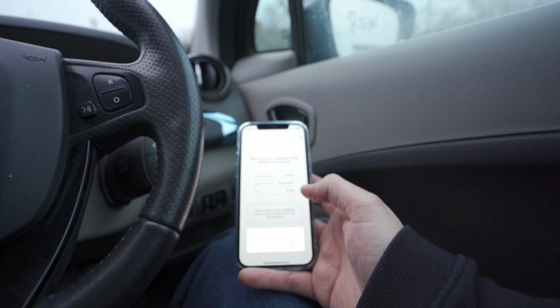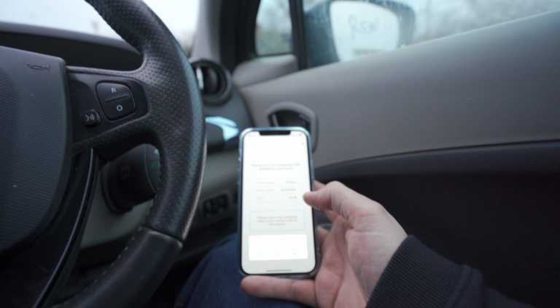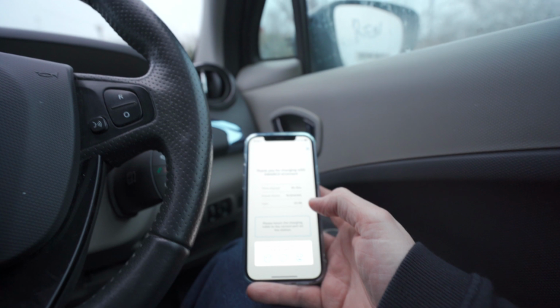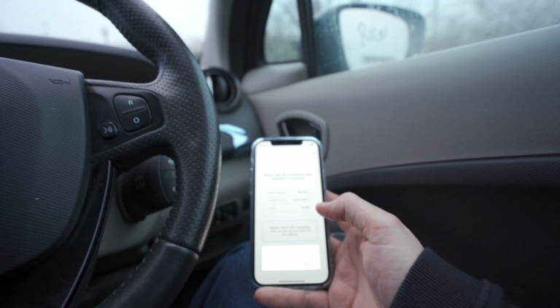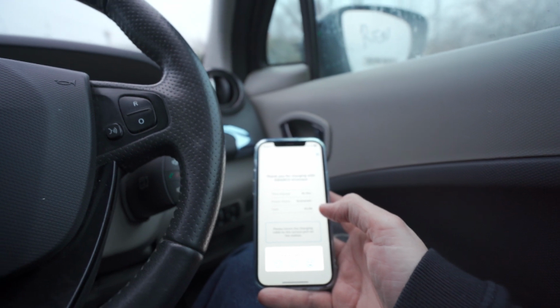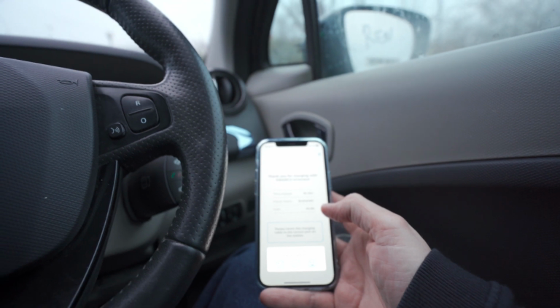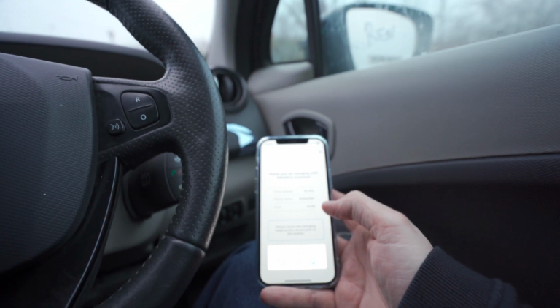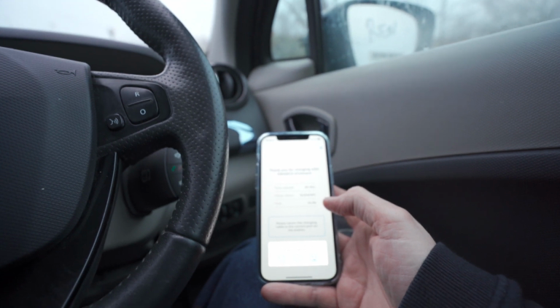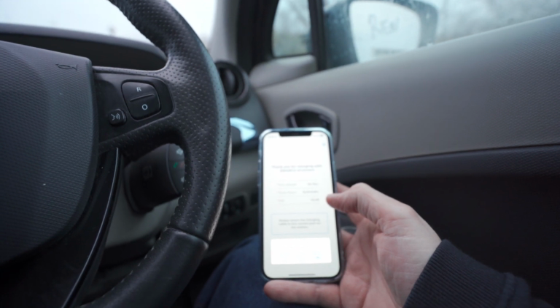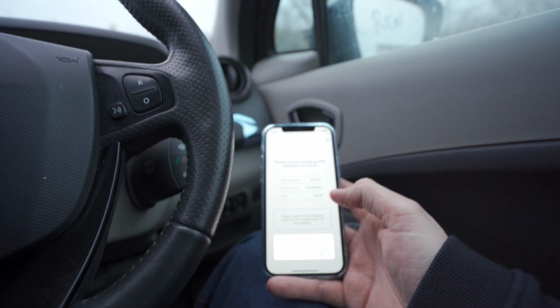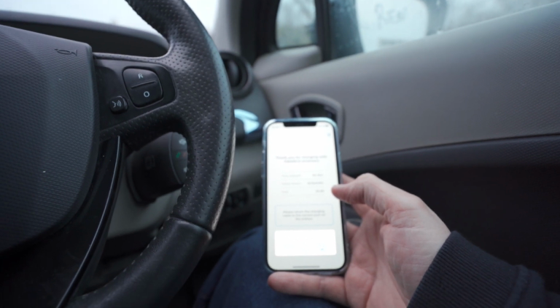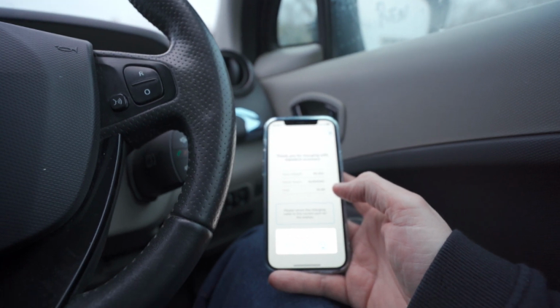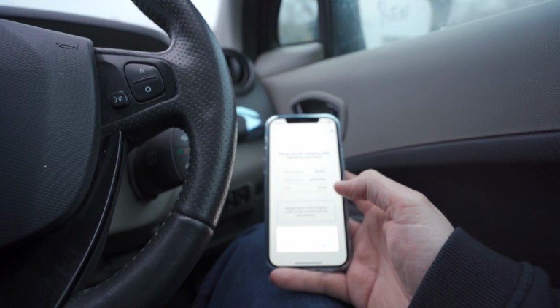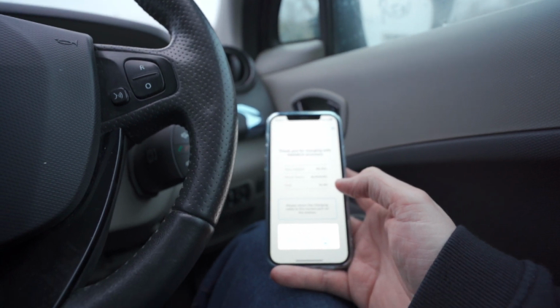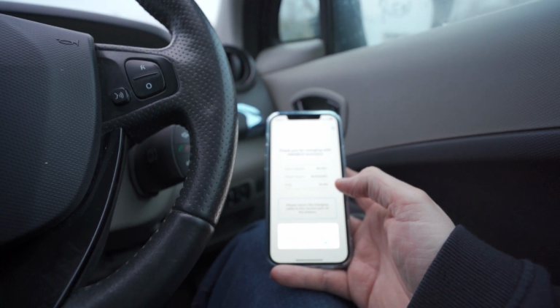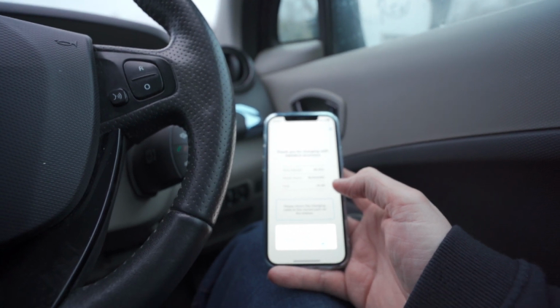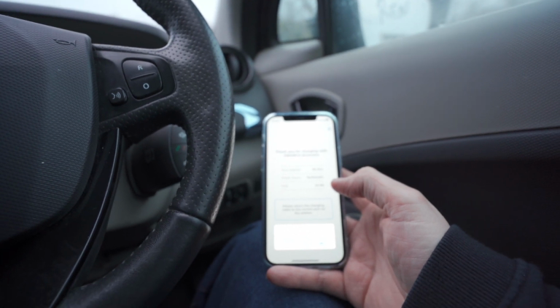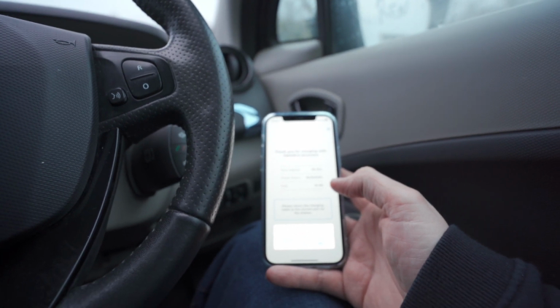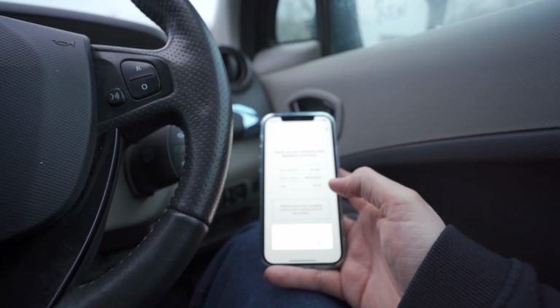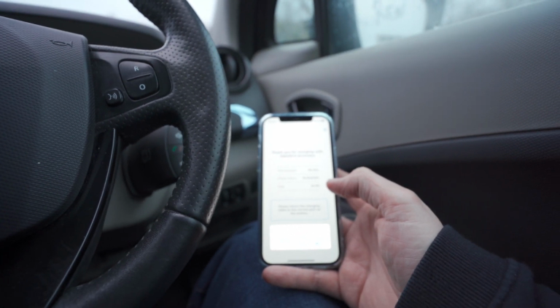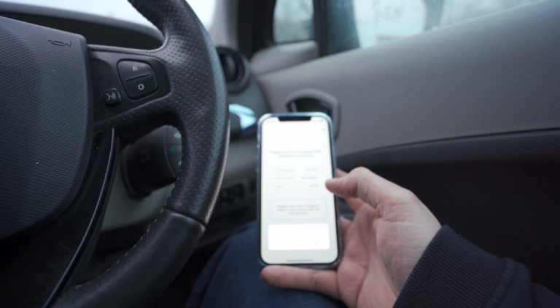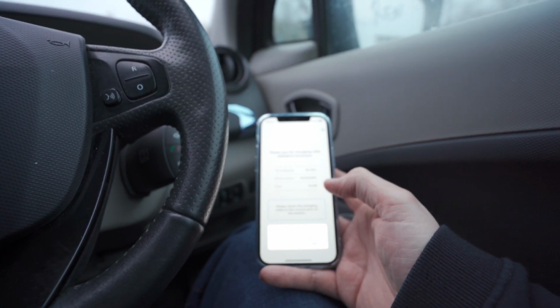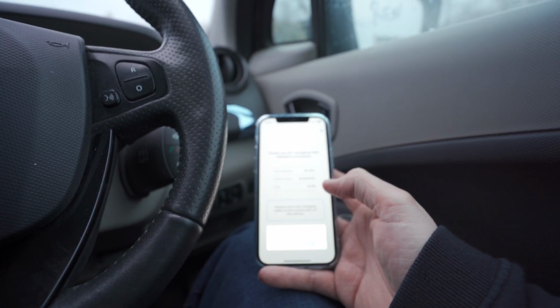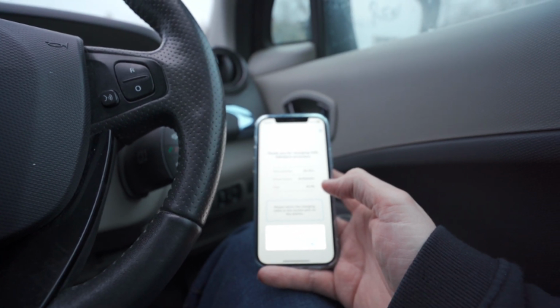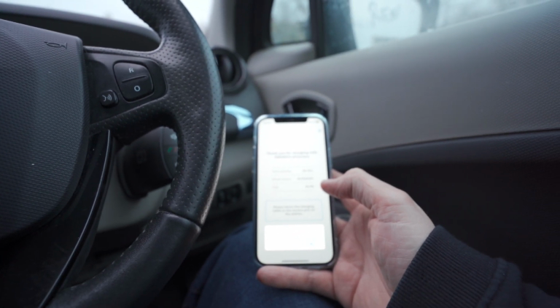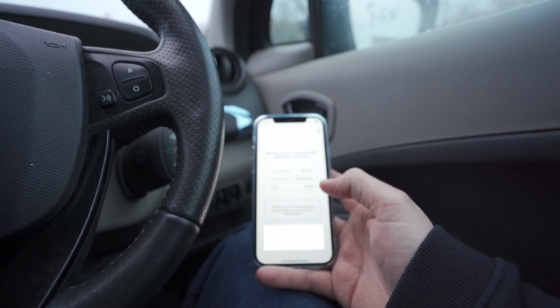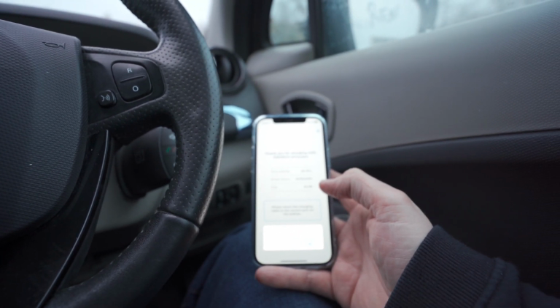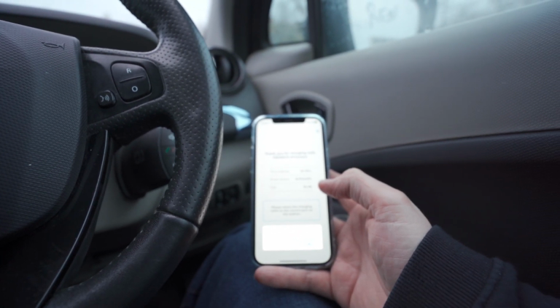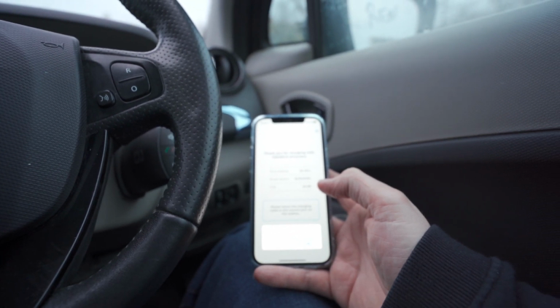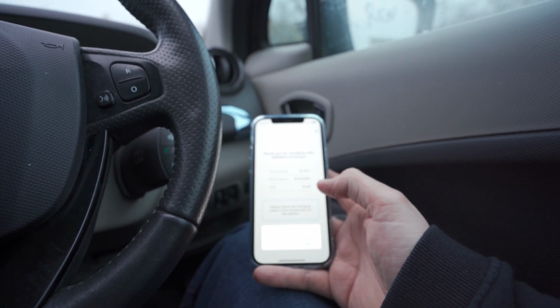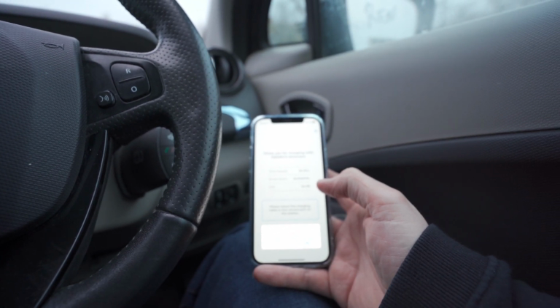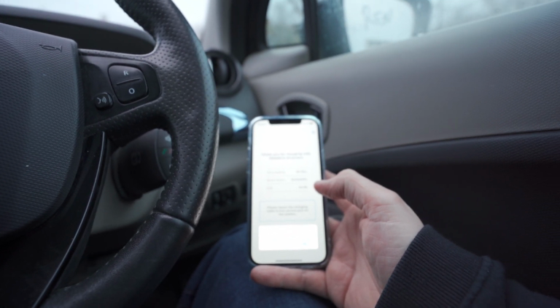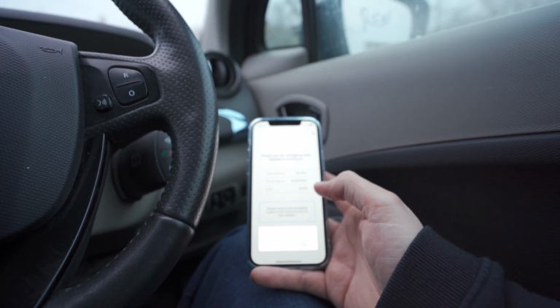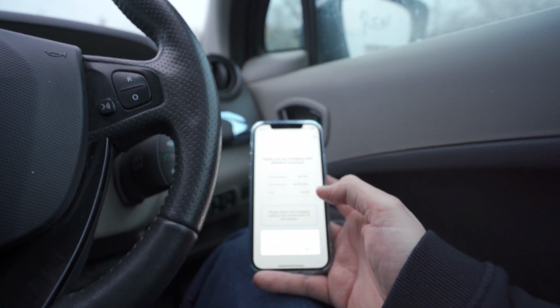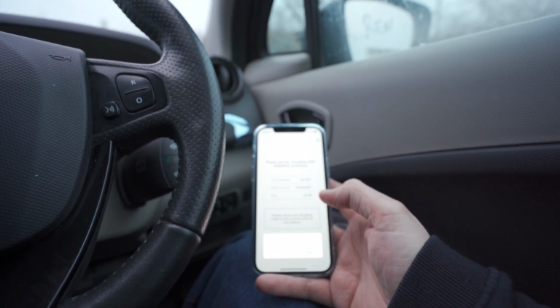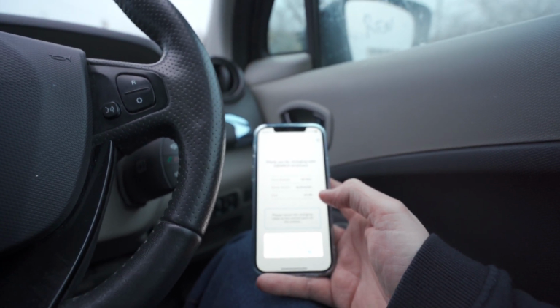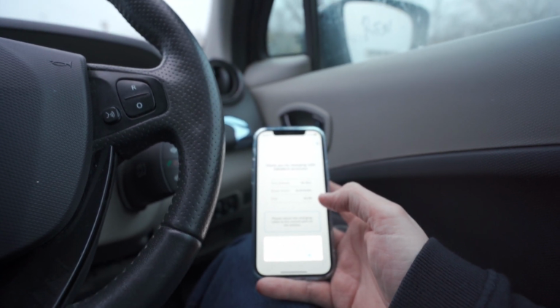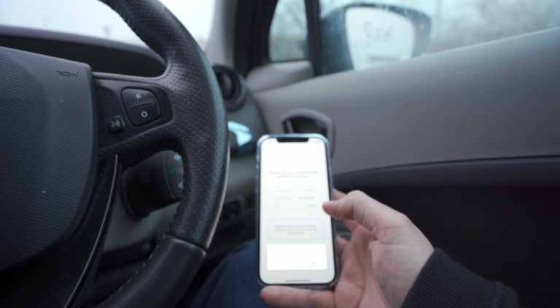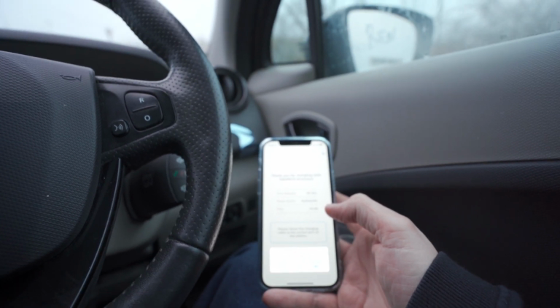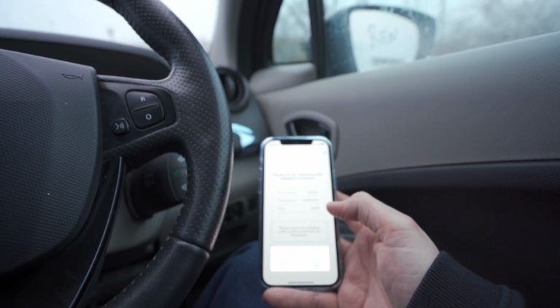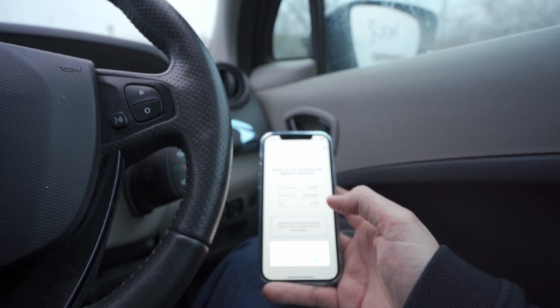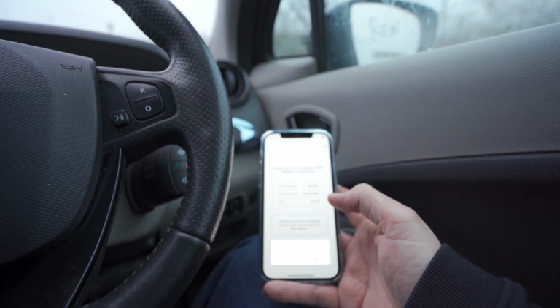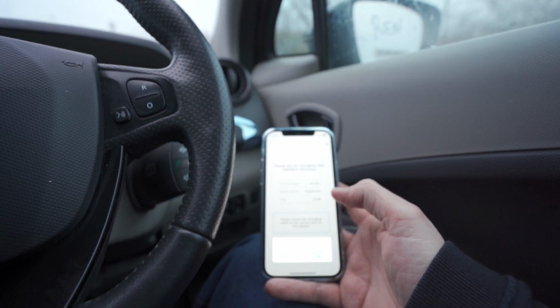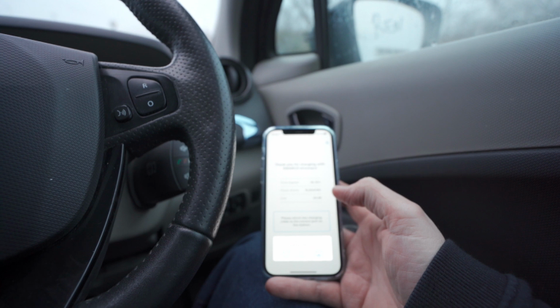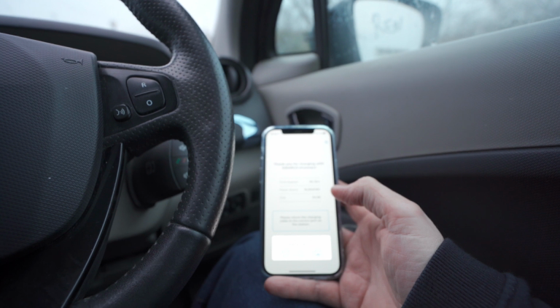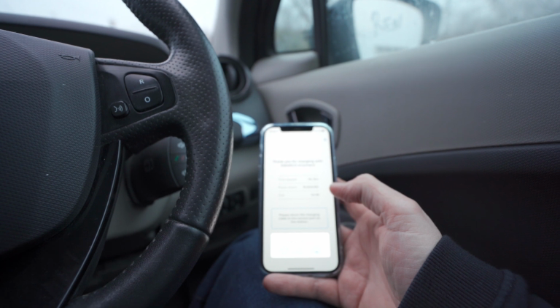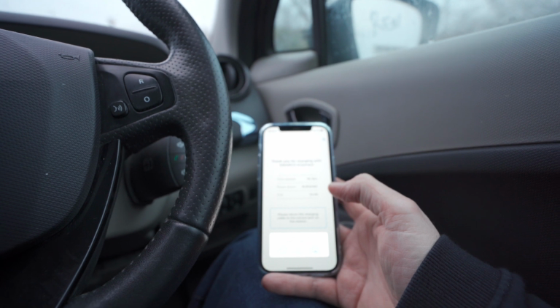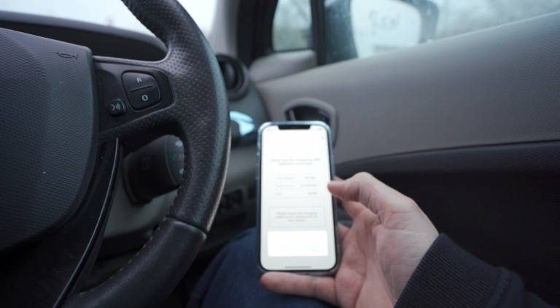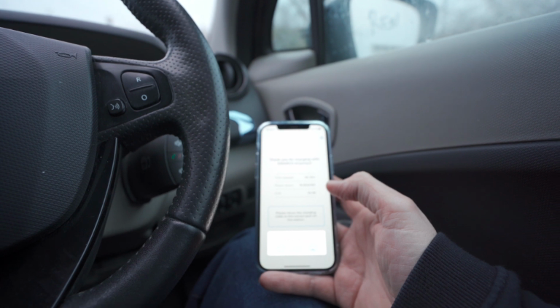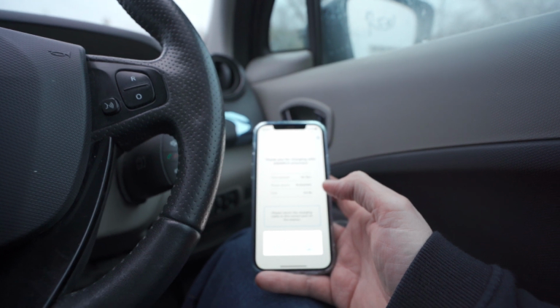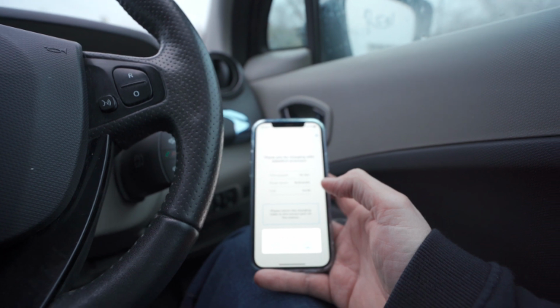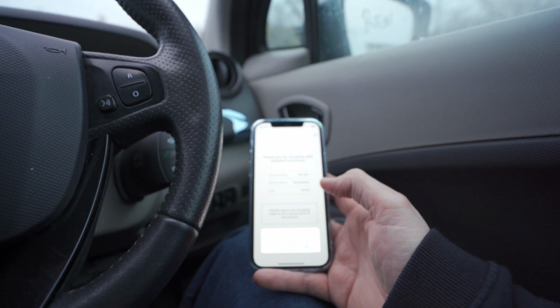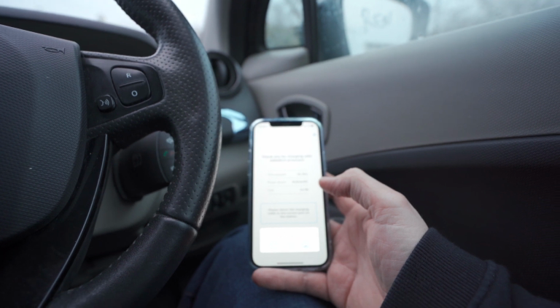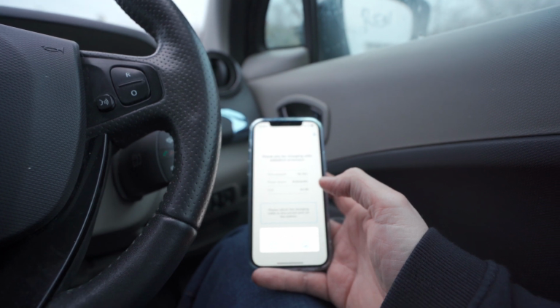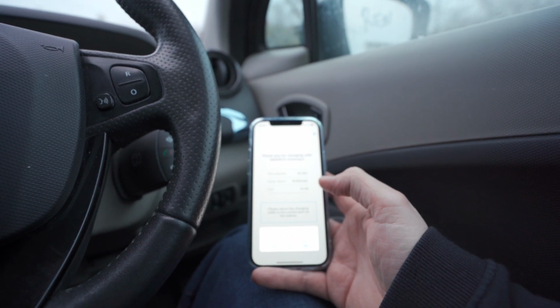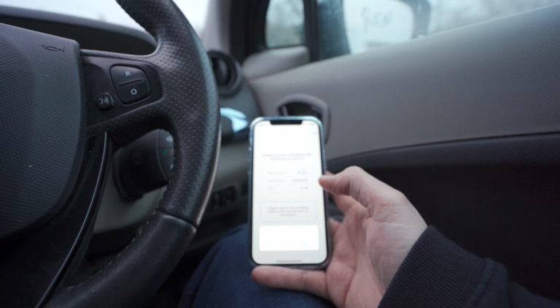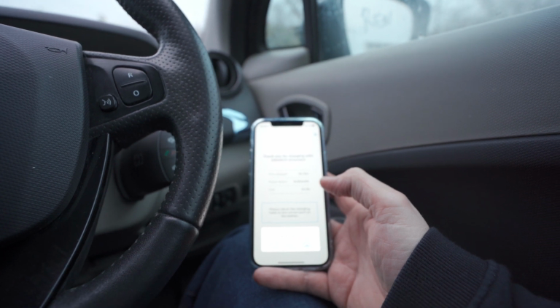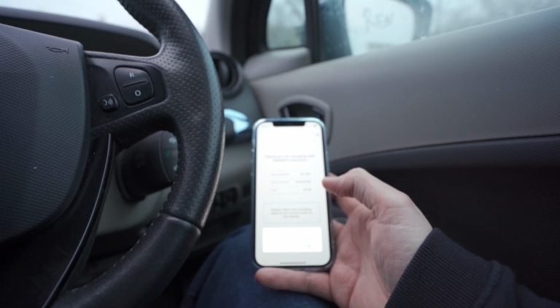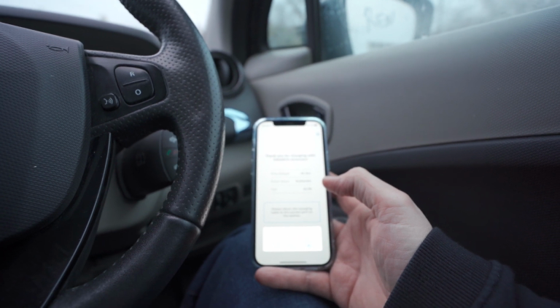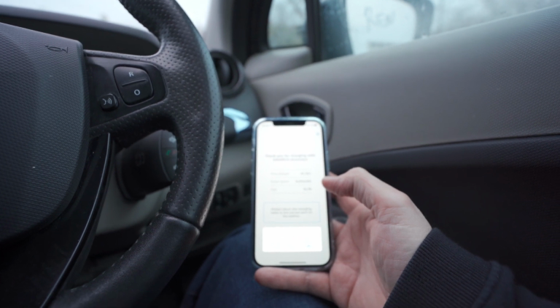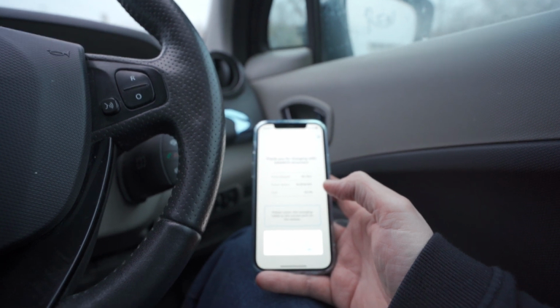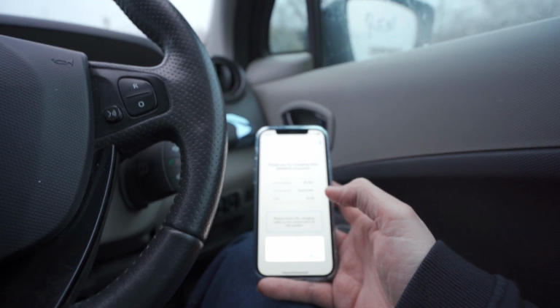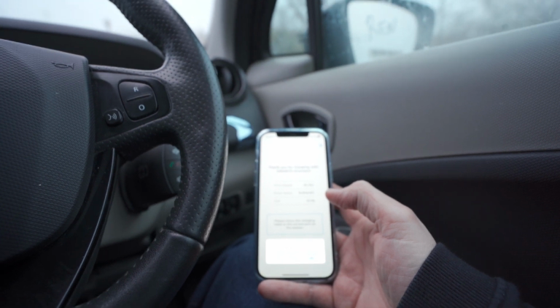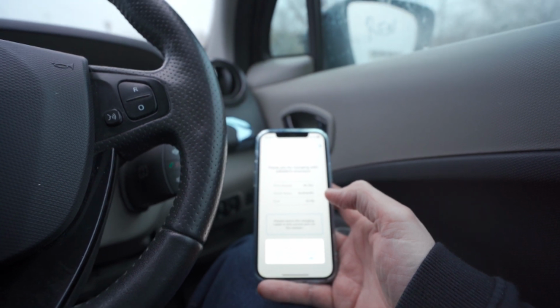This public charger runs at around 30p per kilowatt. If you're charging at home, you should be somewhere around five to six pence per kilowatt overnight — a significant difference in cost.